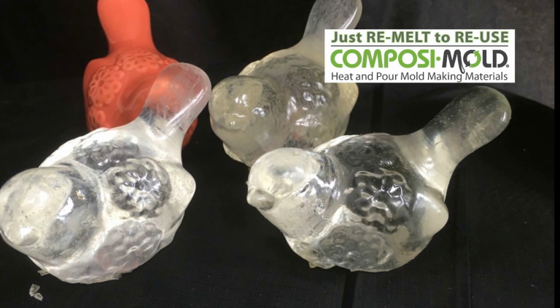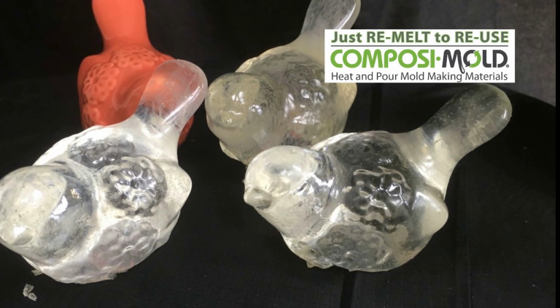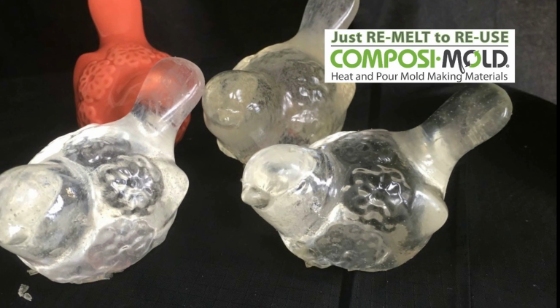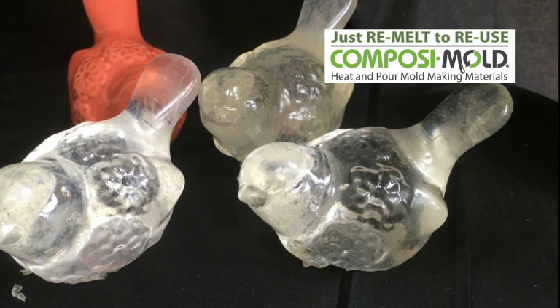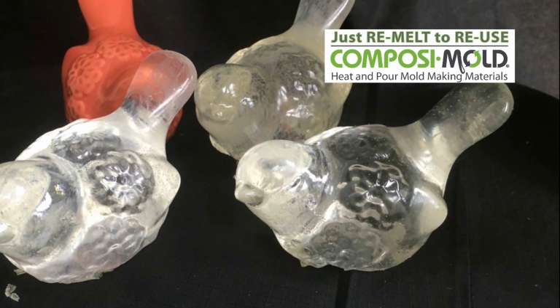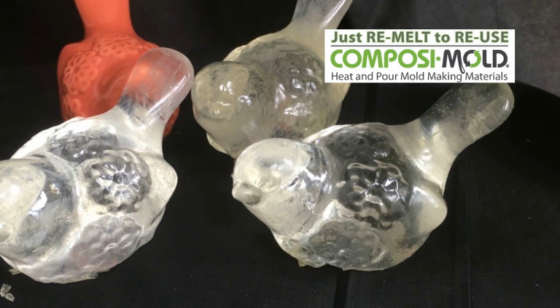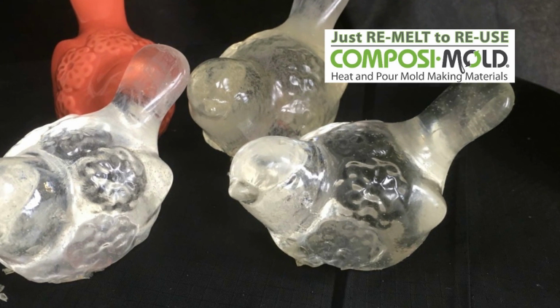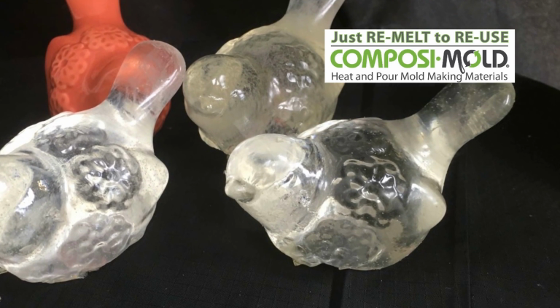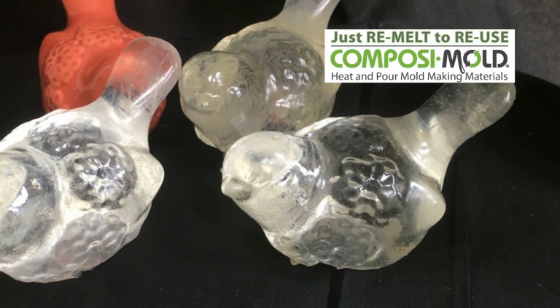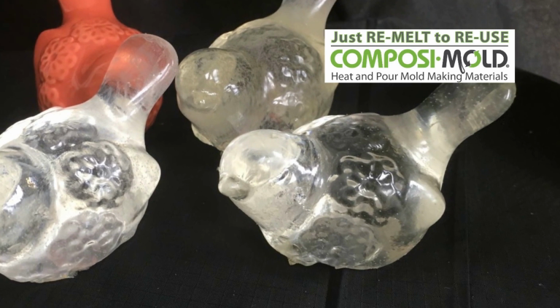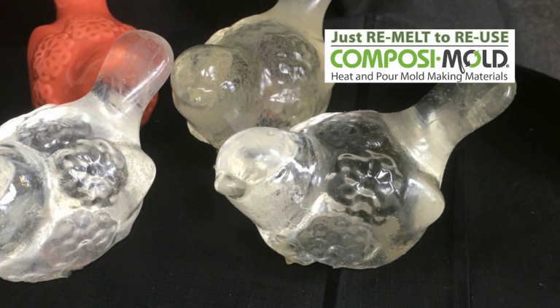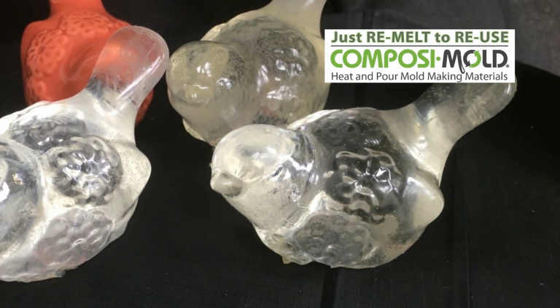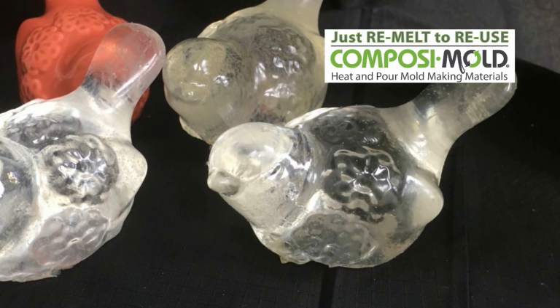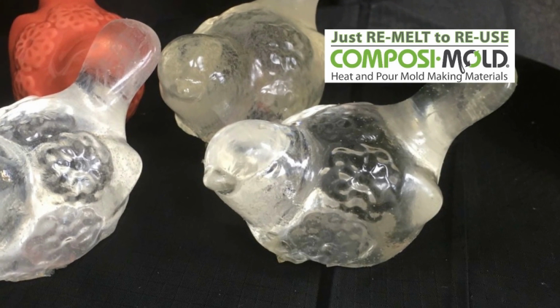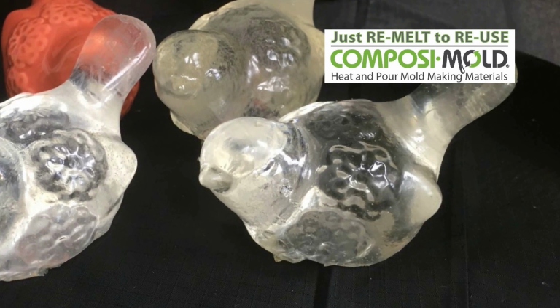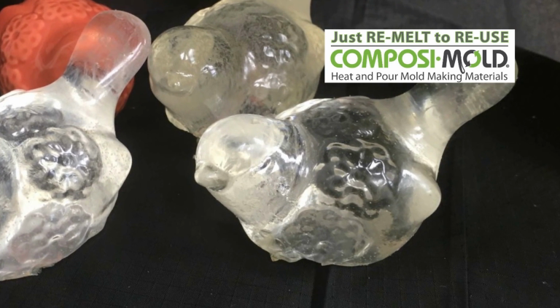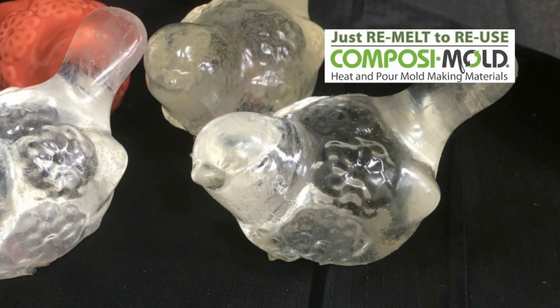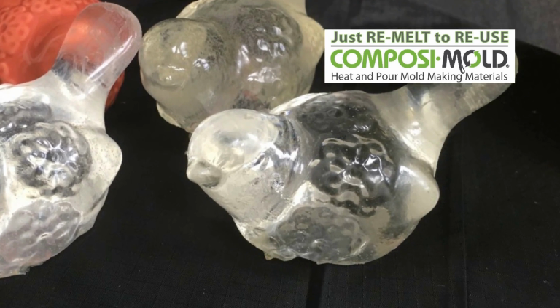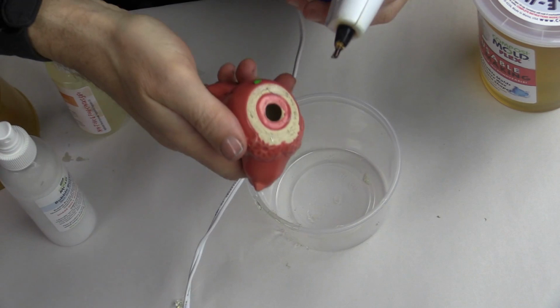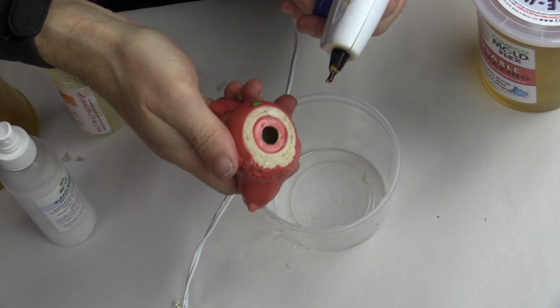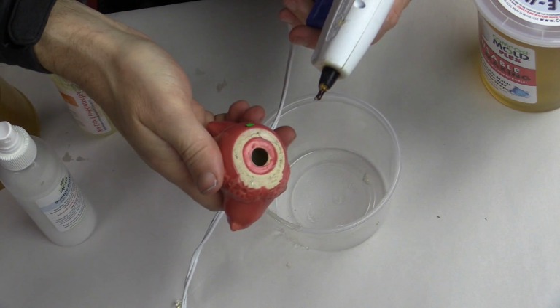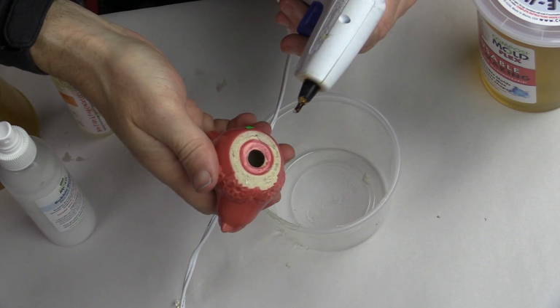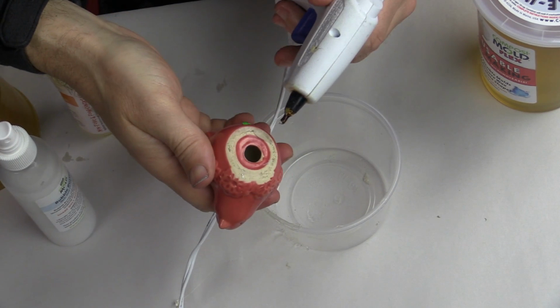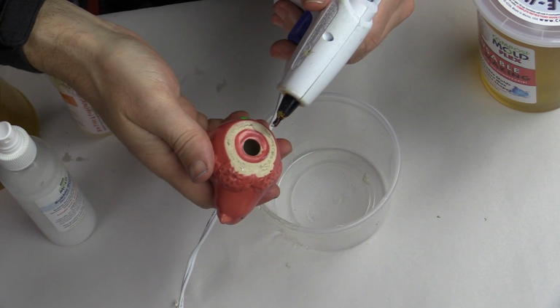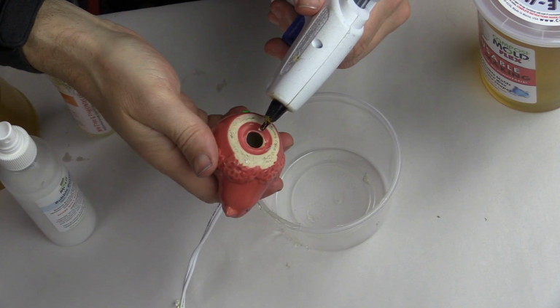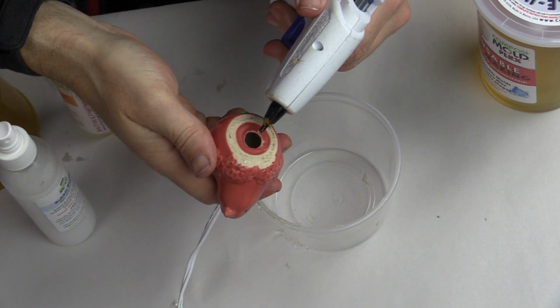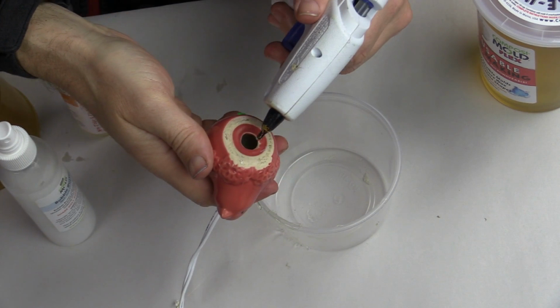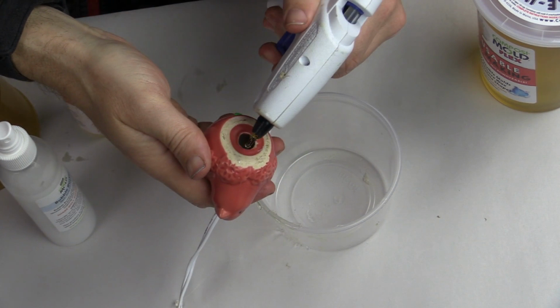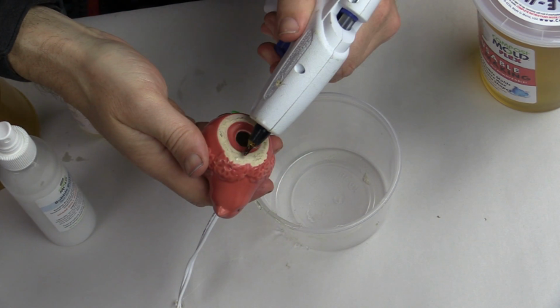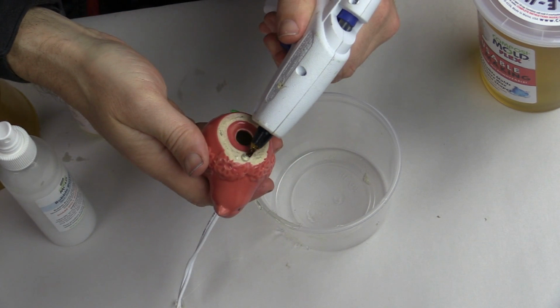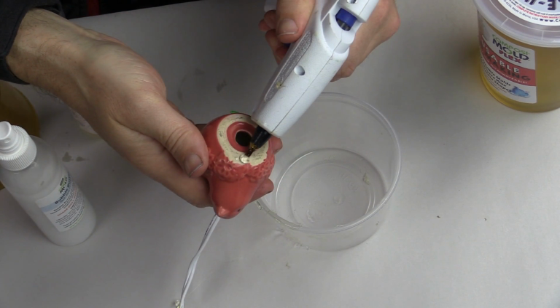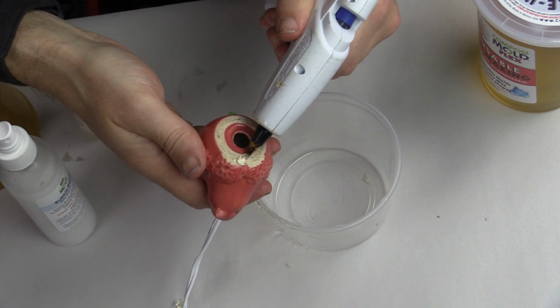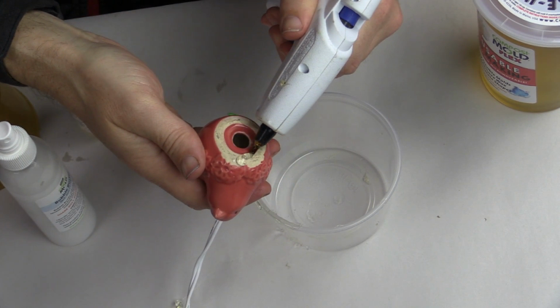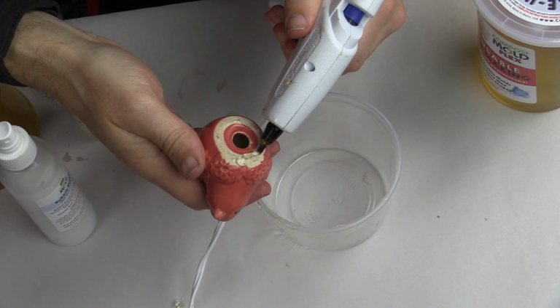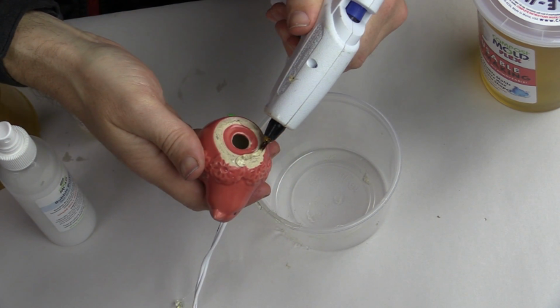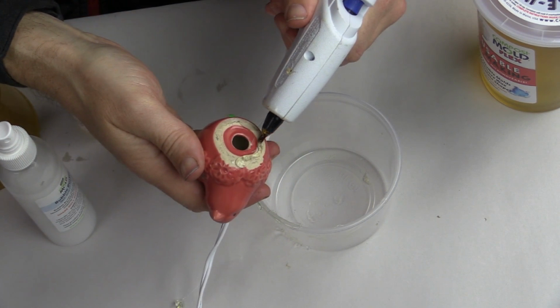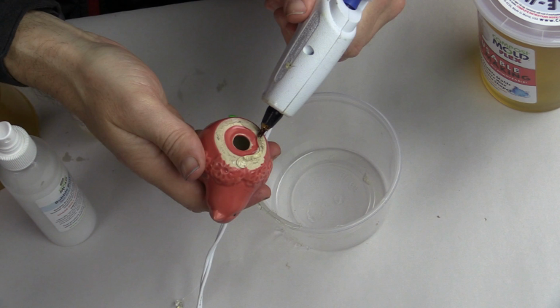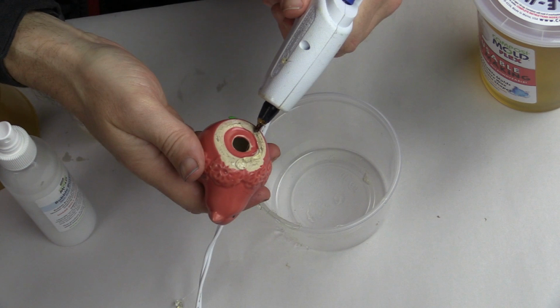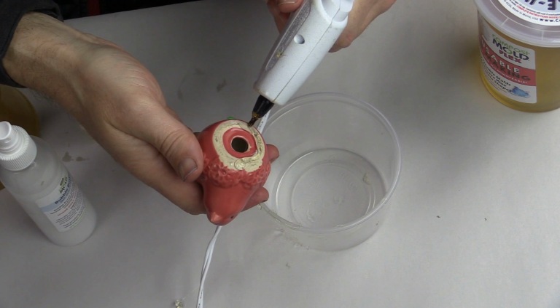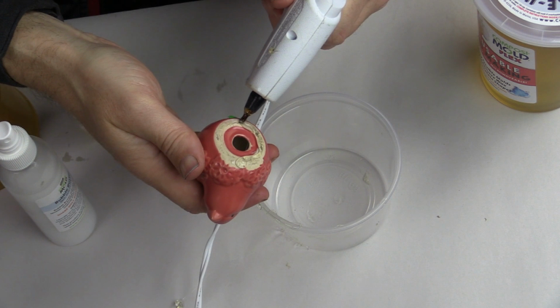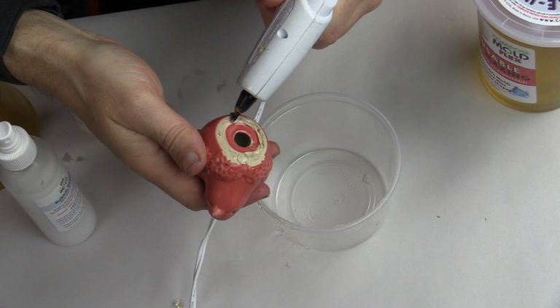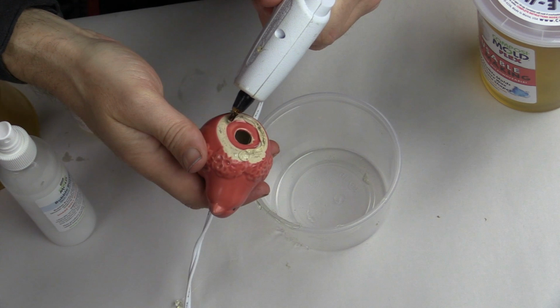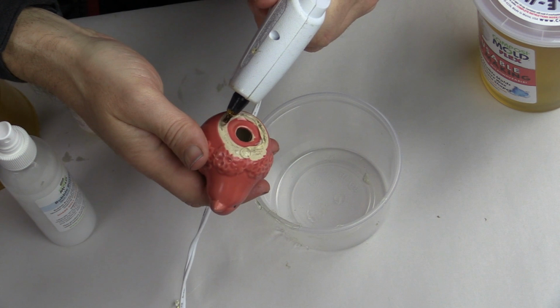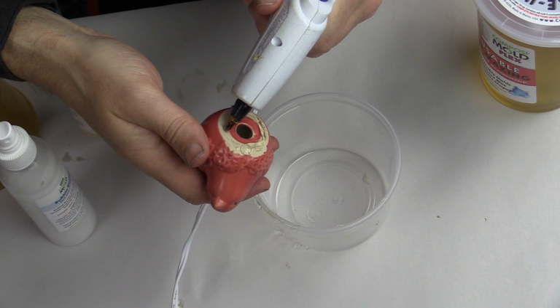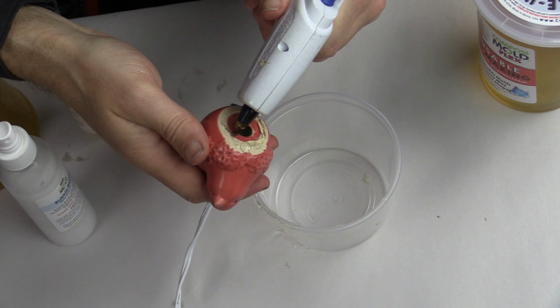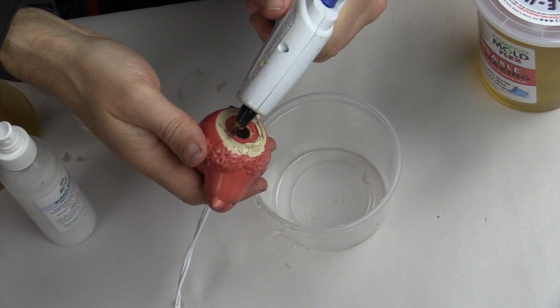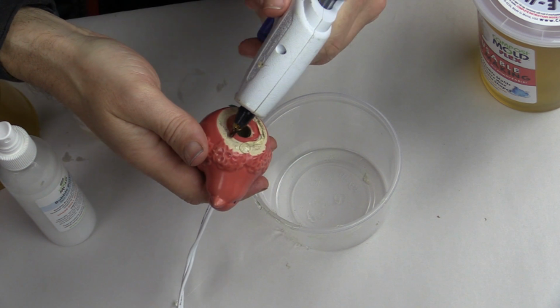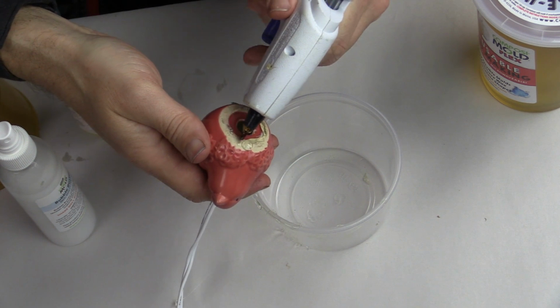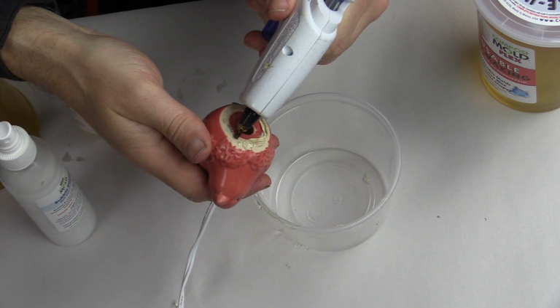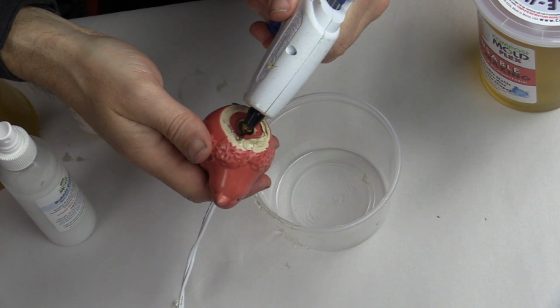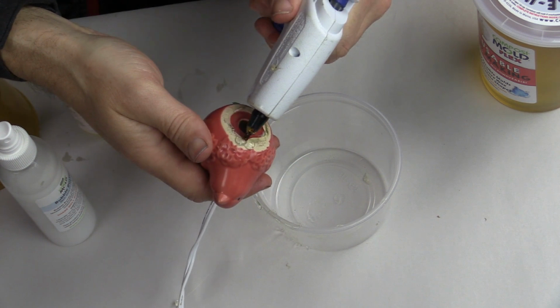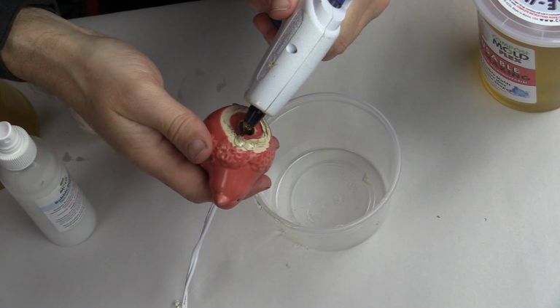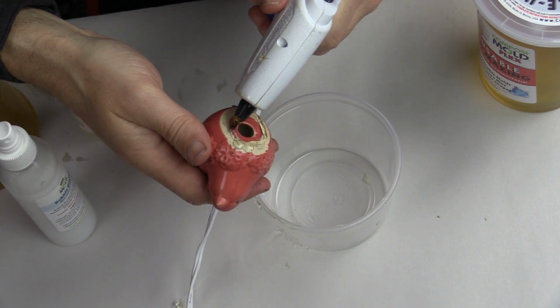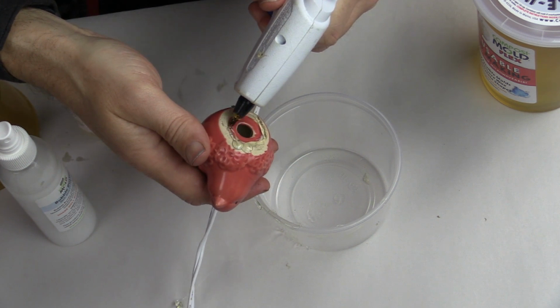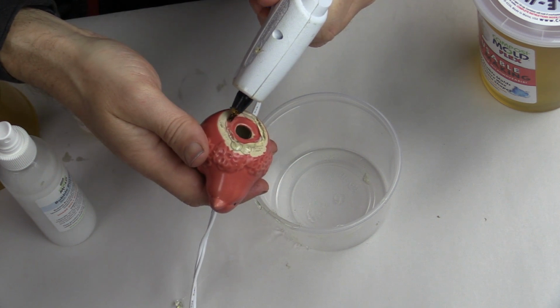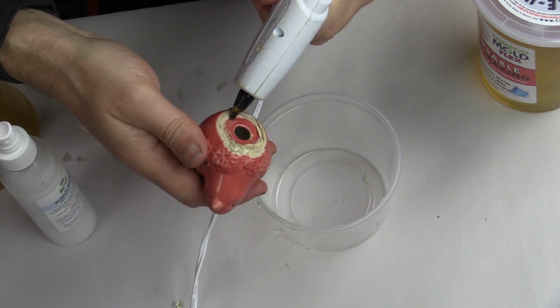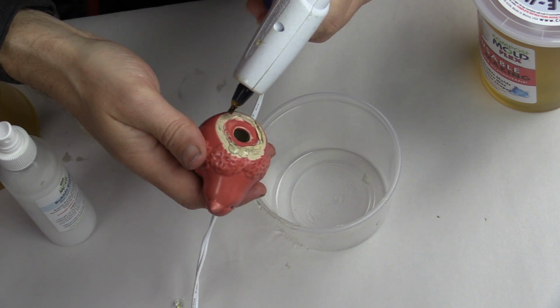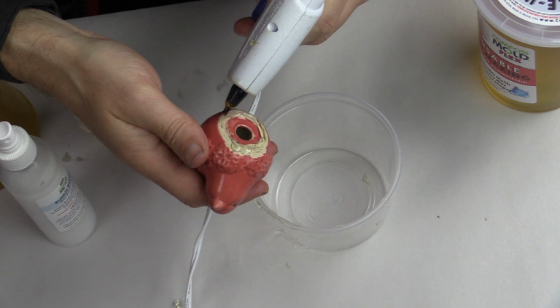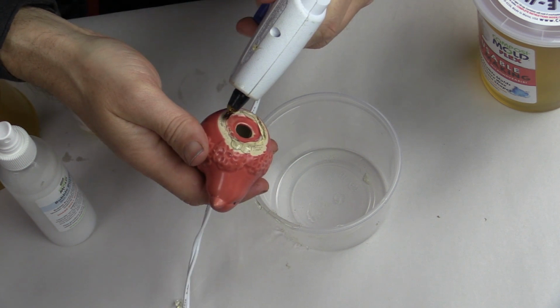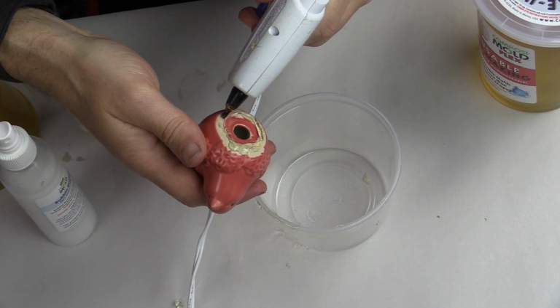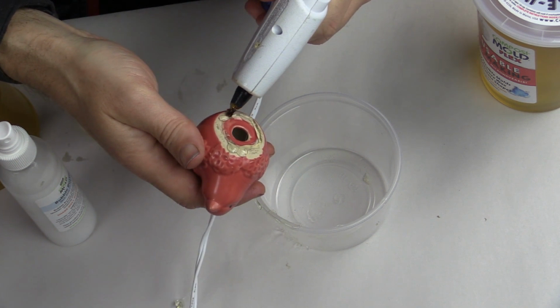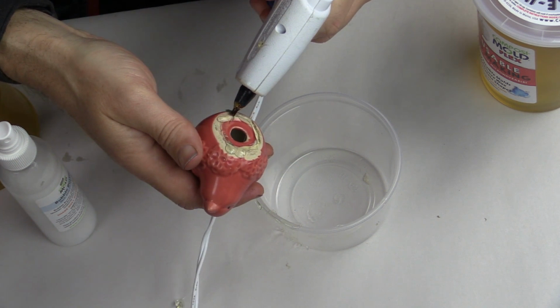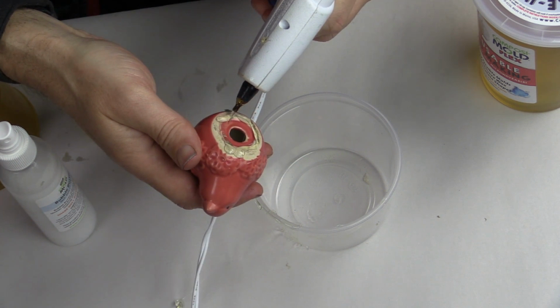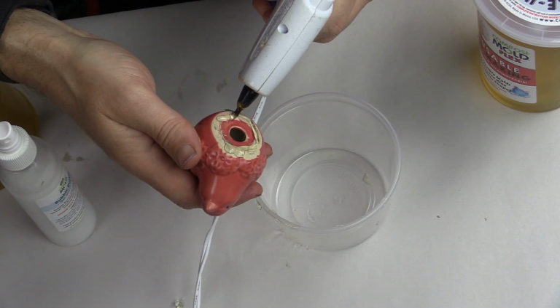Composimold presents how to duplicate a ceramic bird with Composicast Clear Casting Plastic in Composimold.